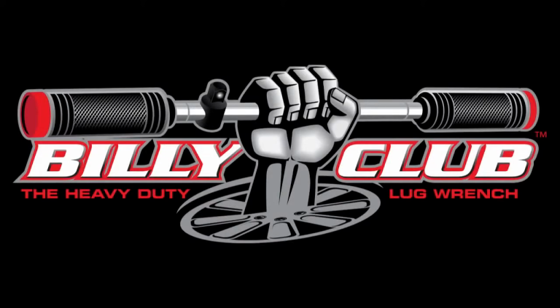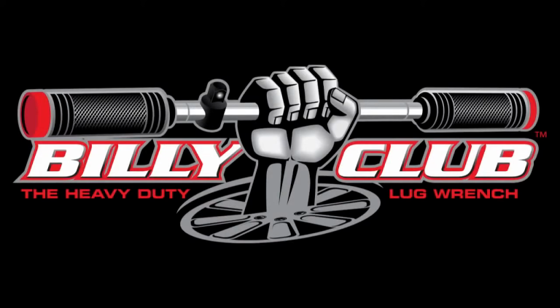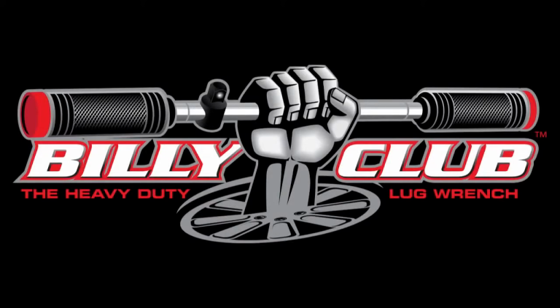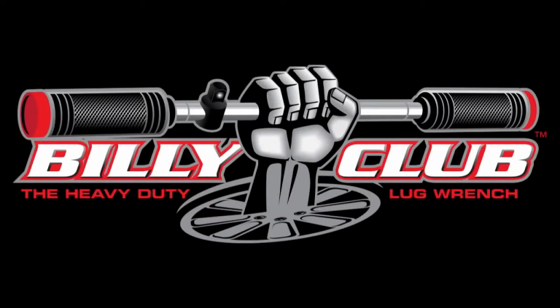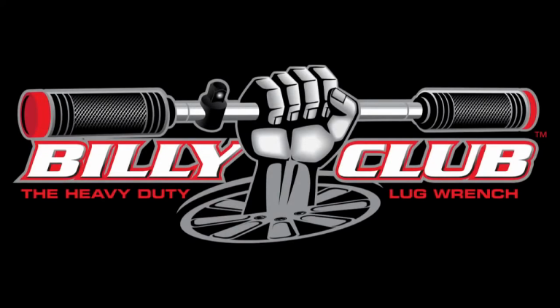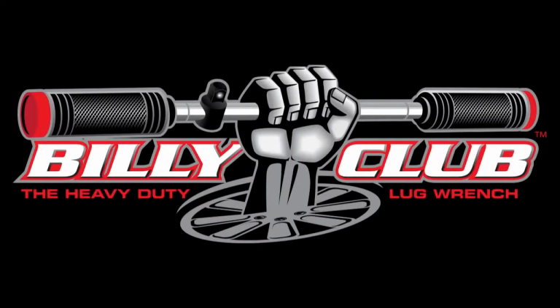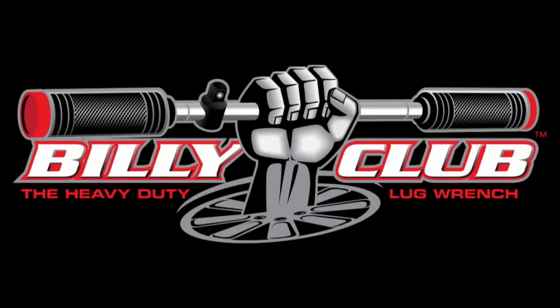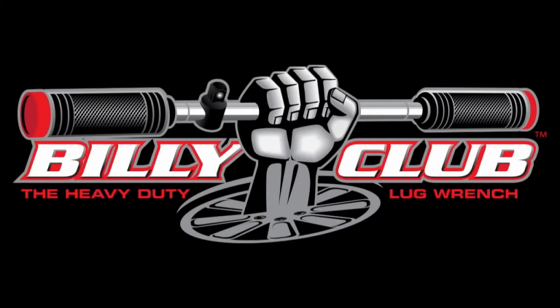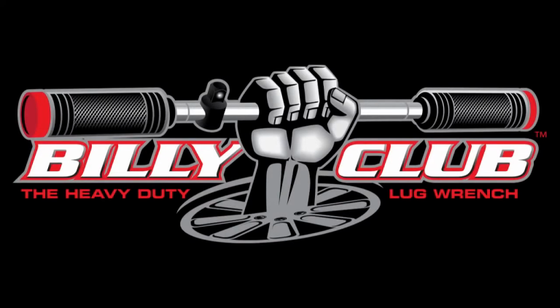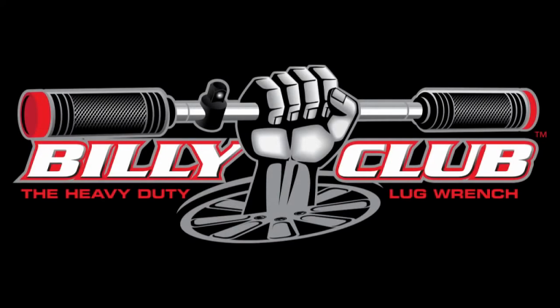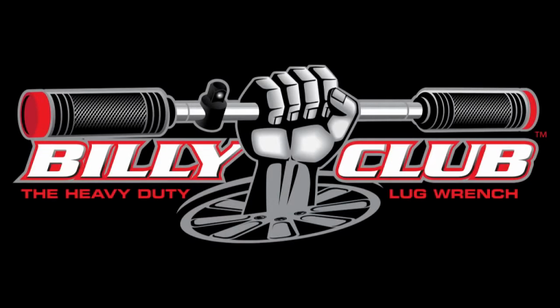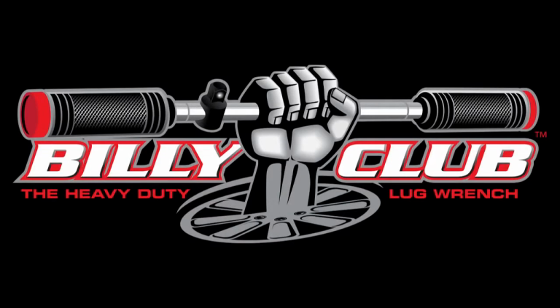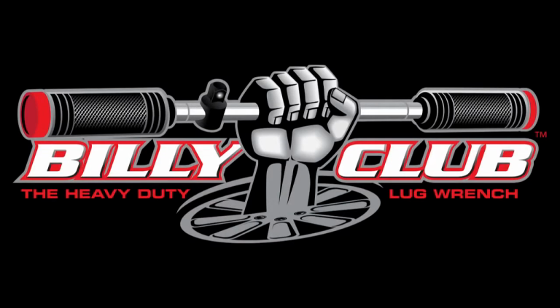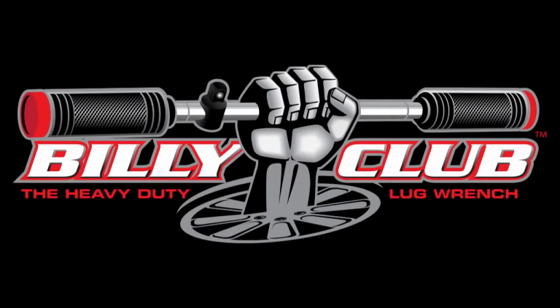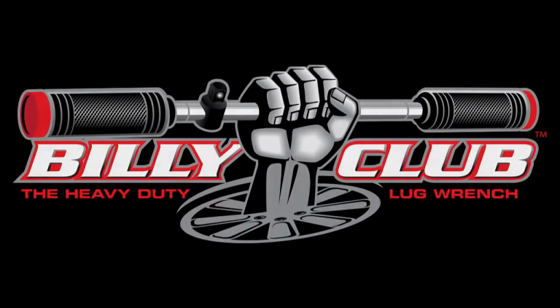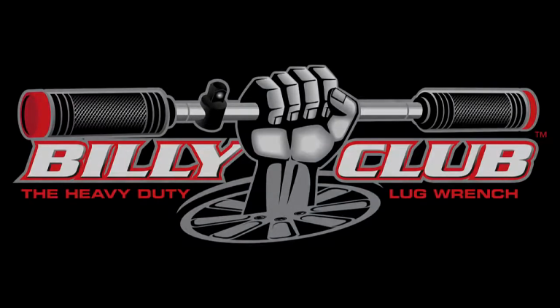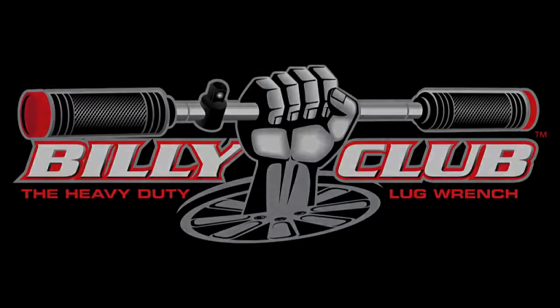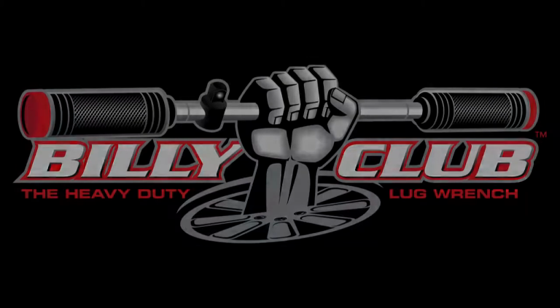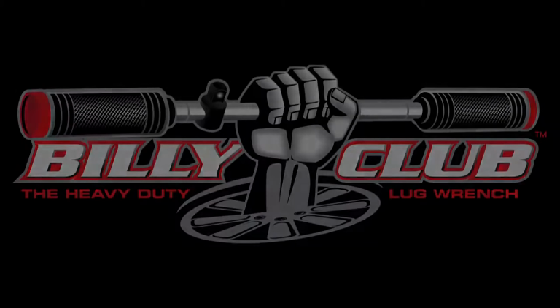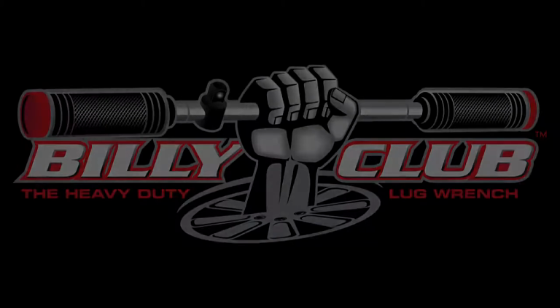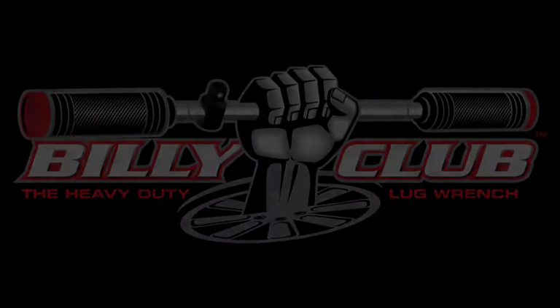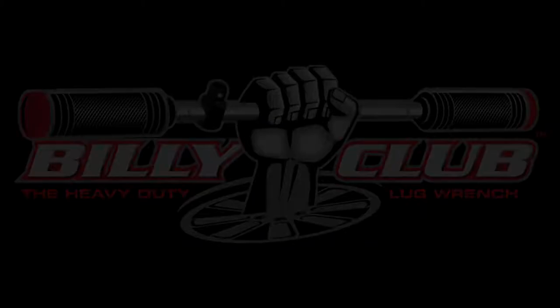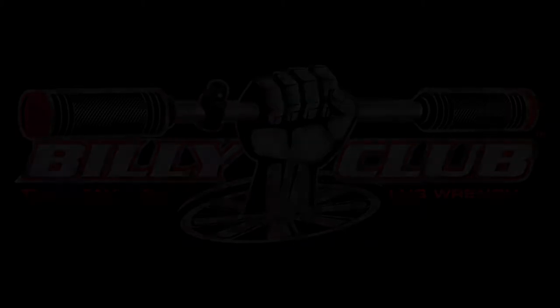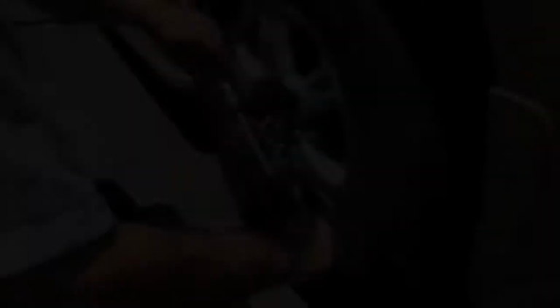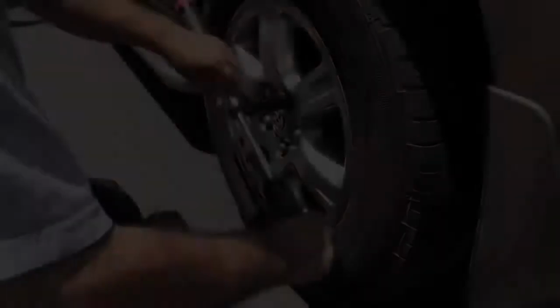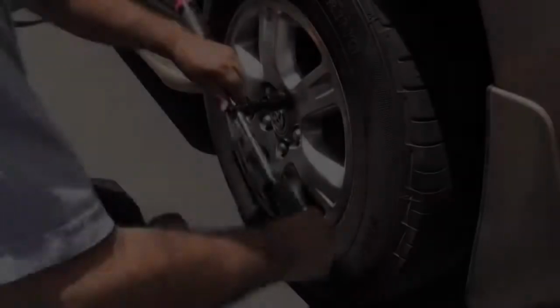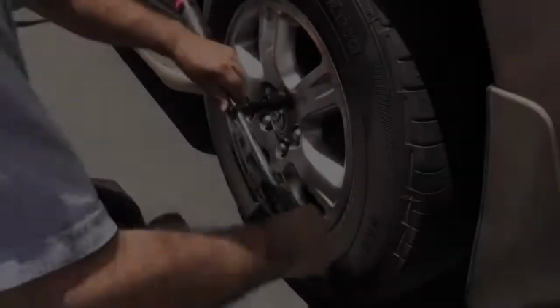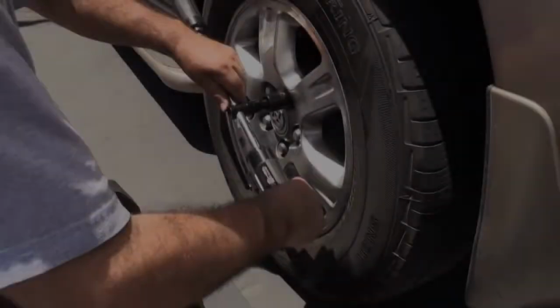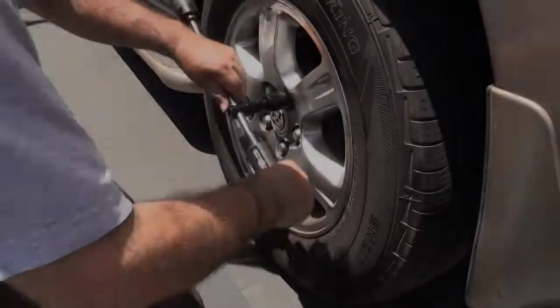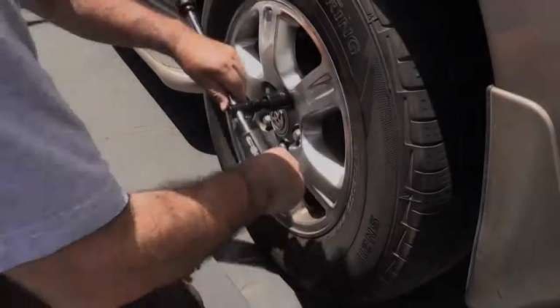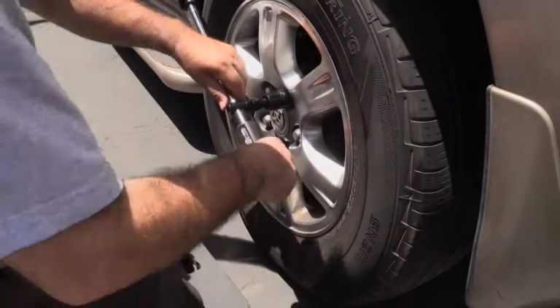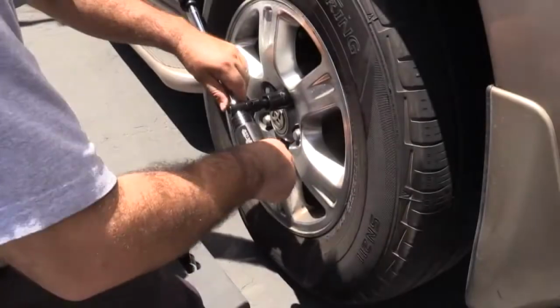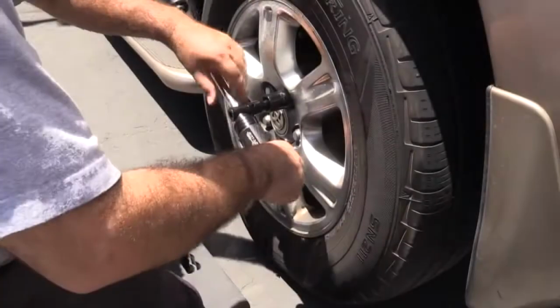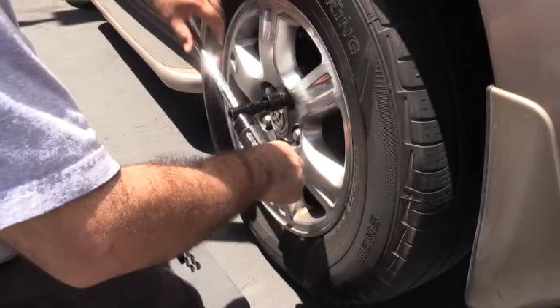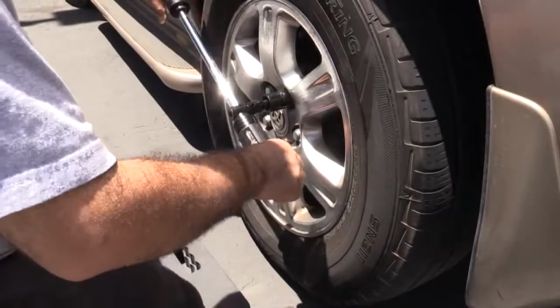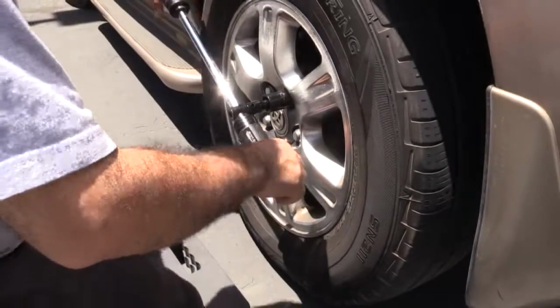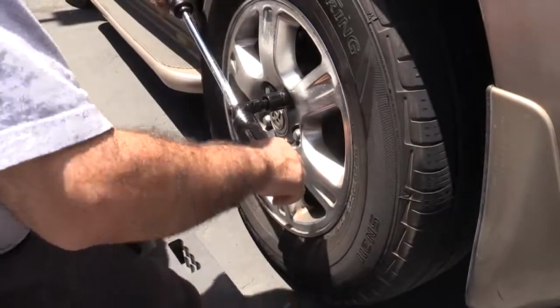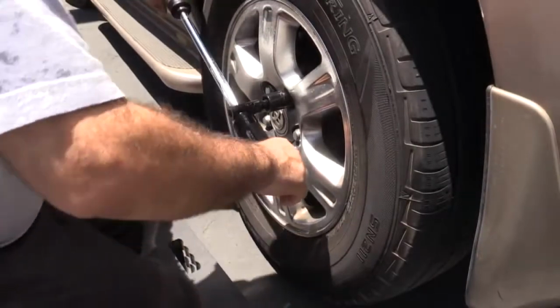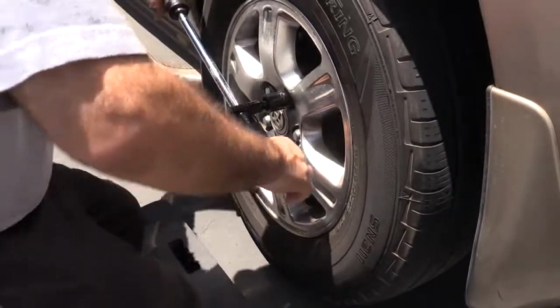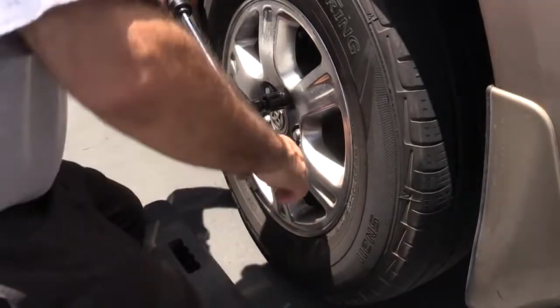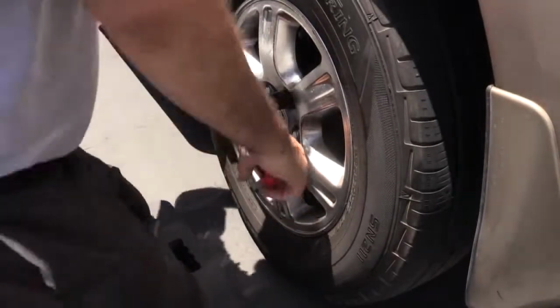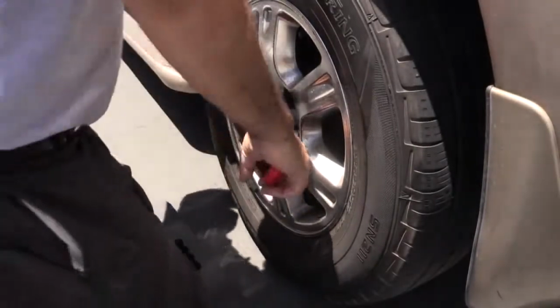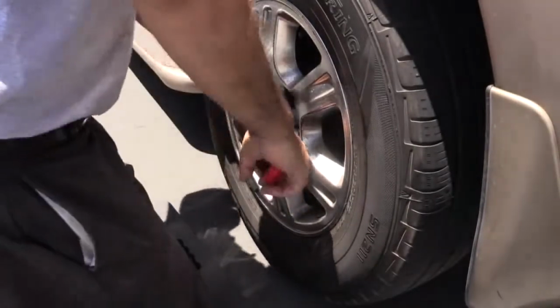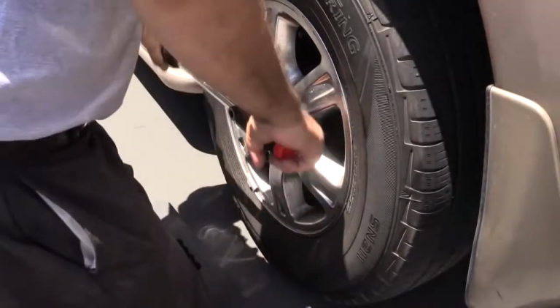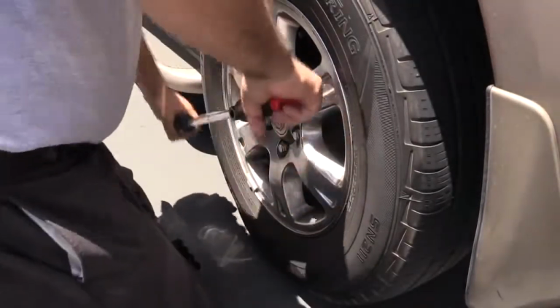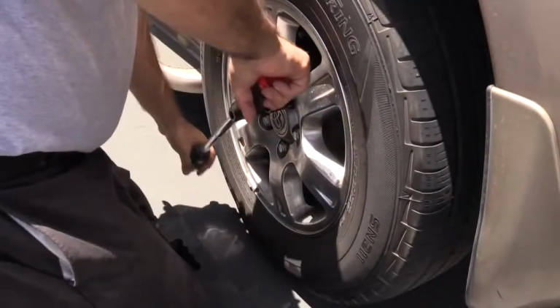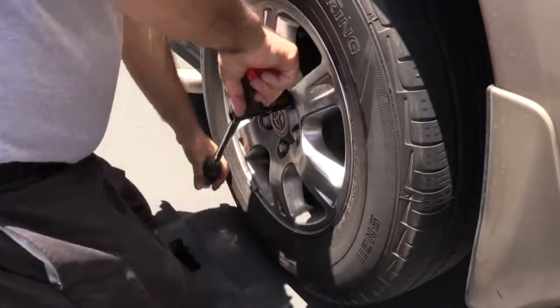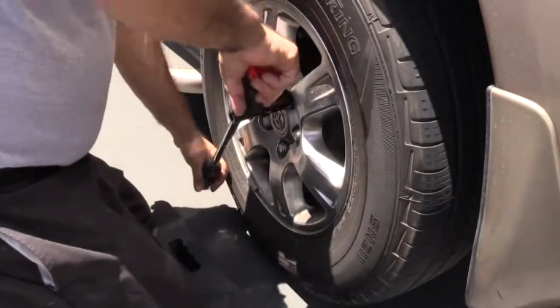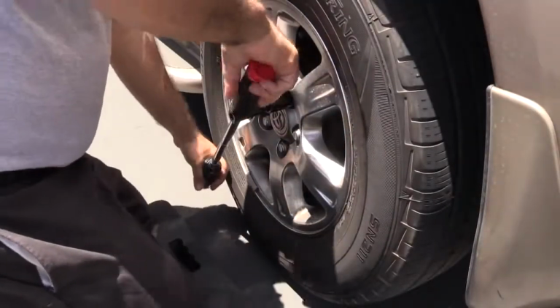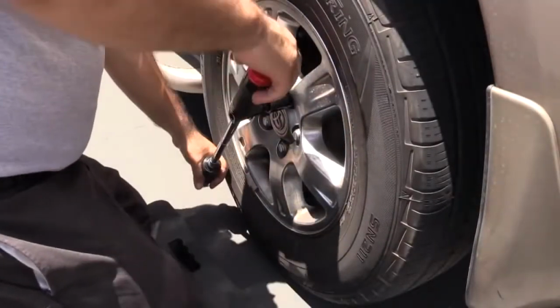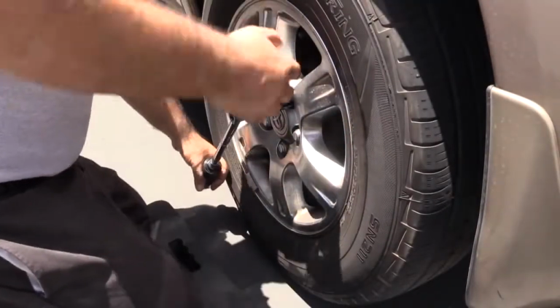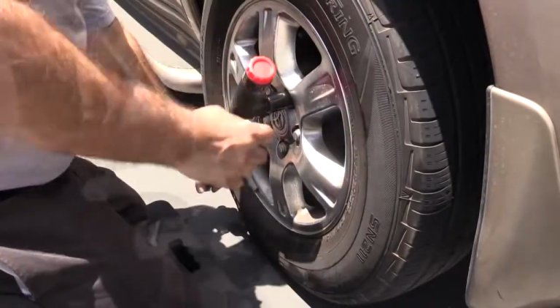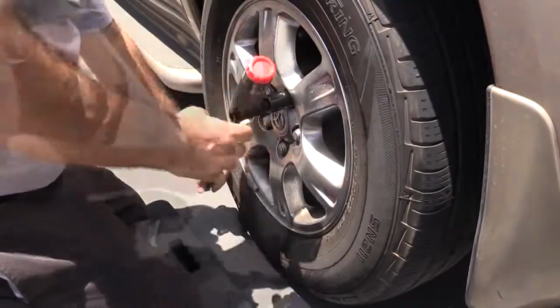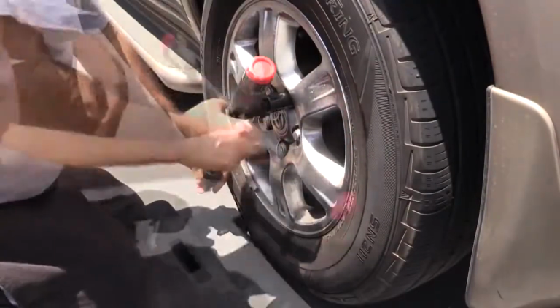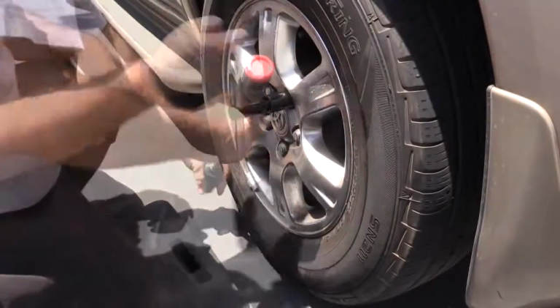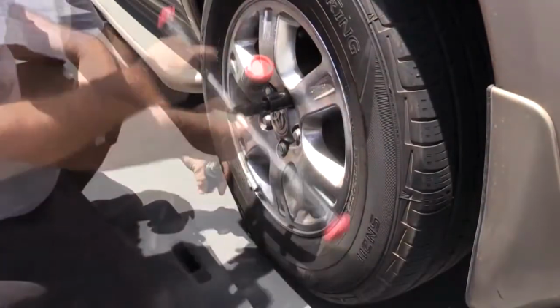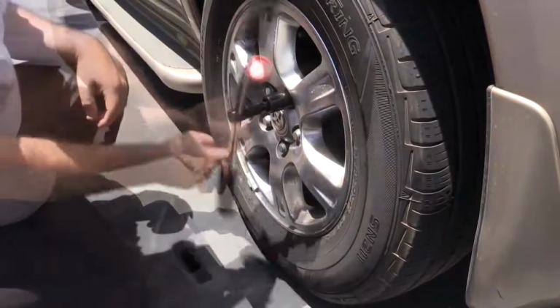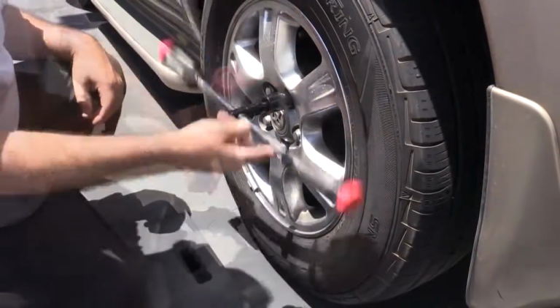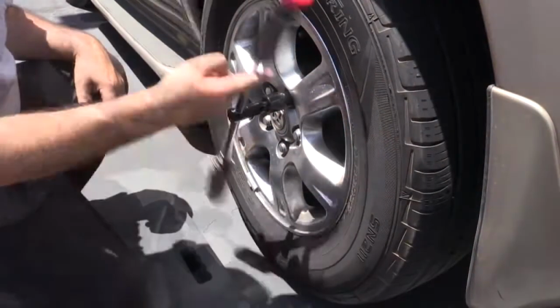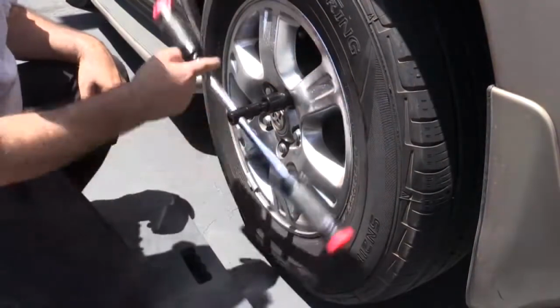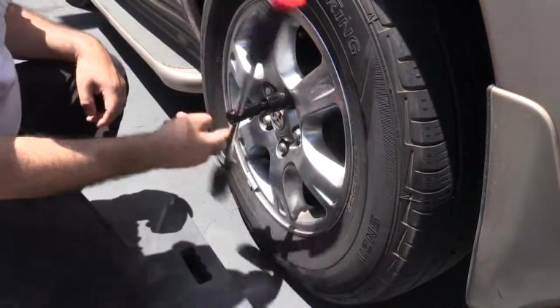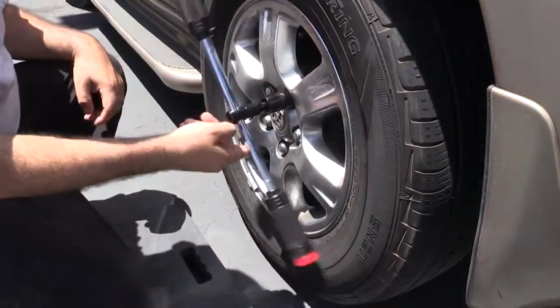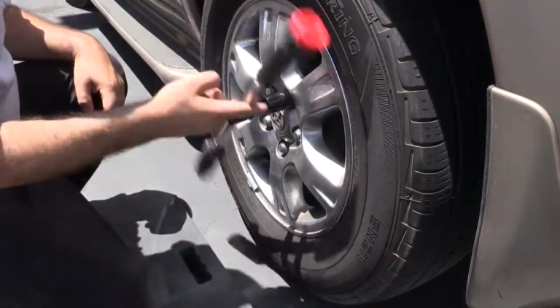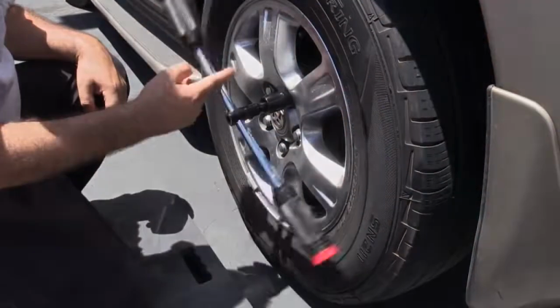Introducing the Powerbuilt Tools Billy Club. It's a compact, all-in-one lug wrench that makes changing tires faster, safer, and easier.